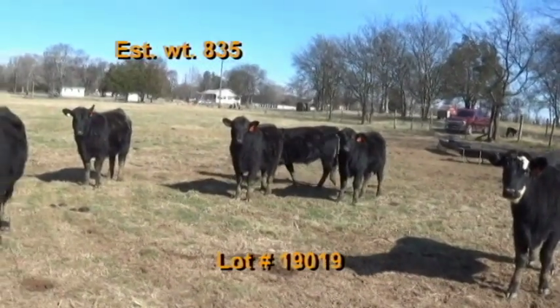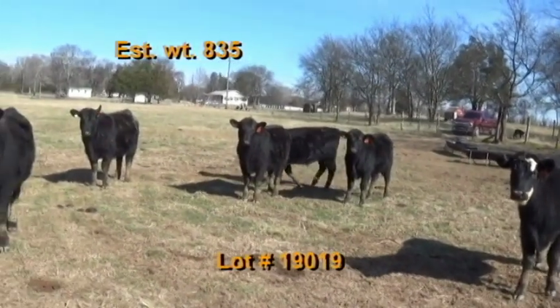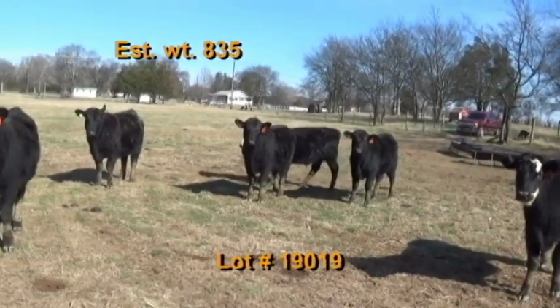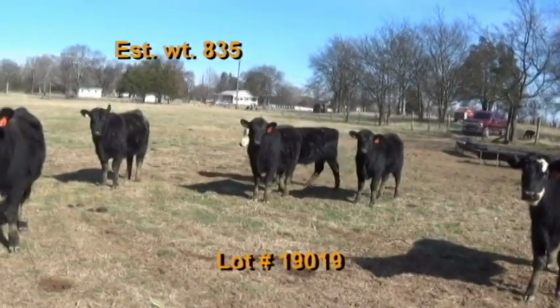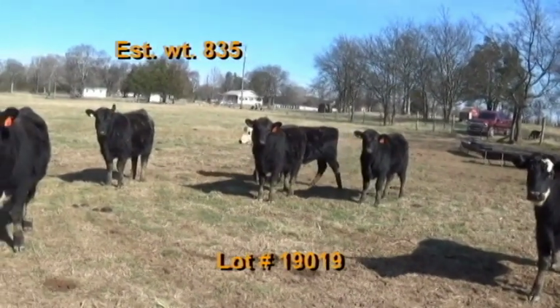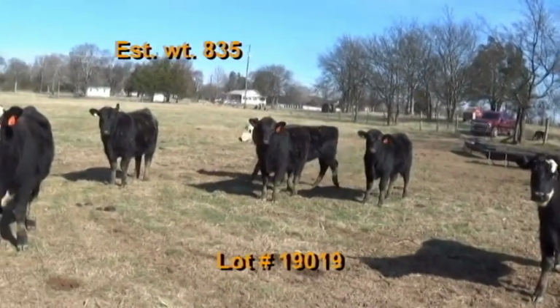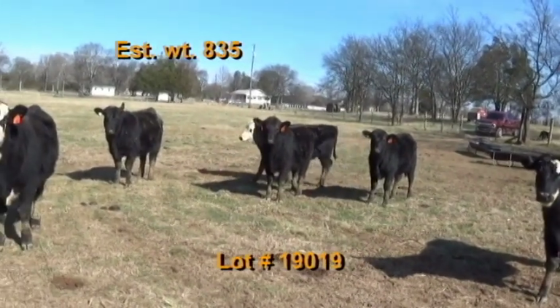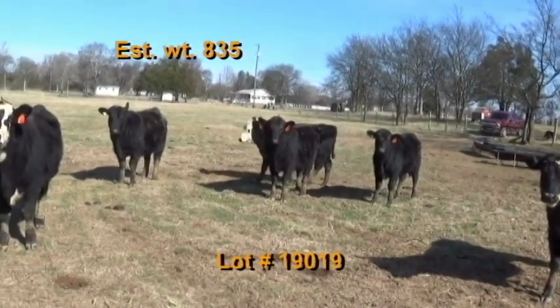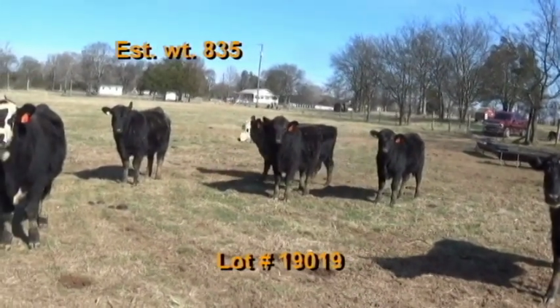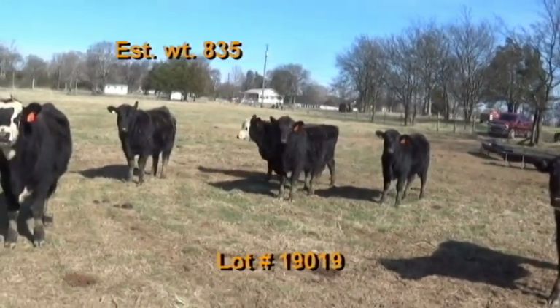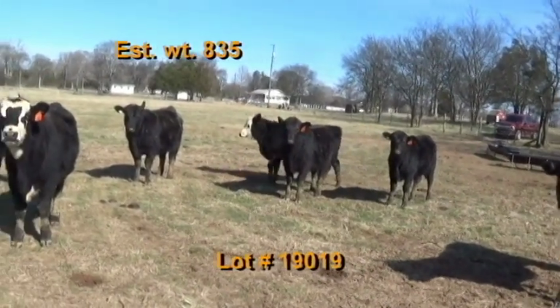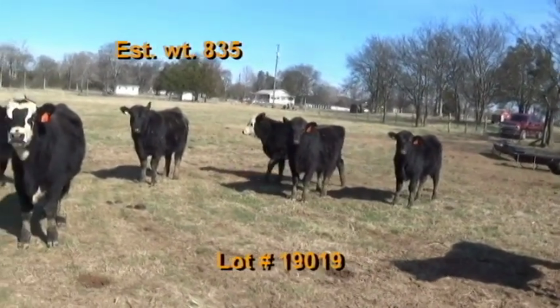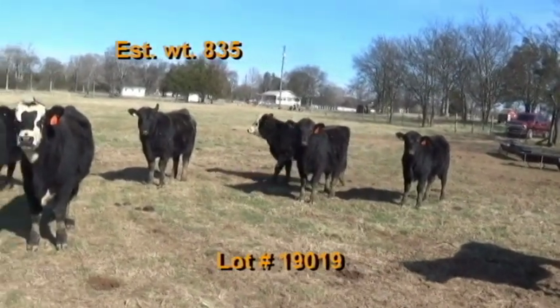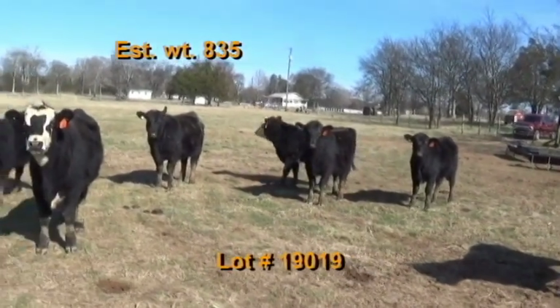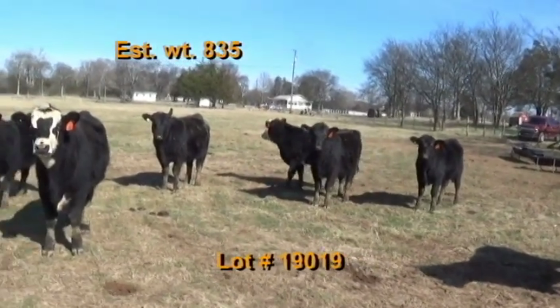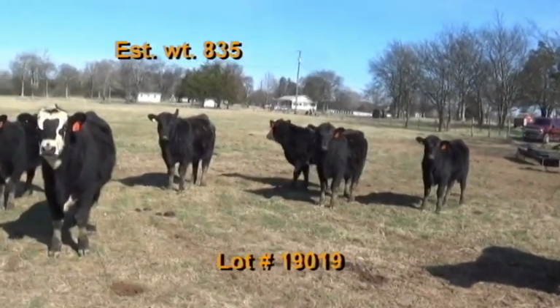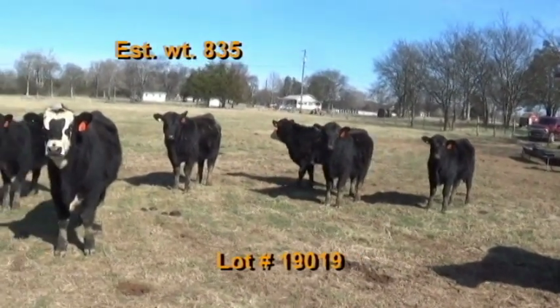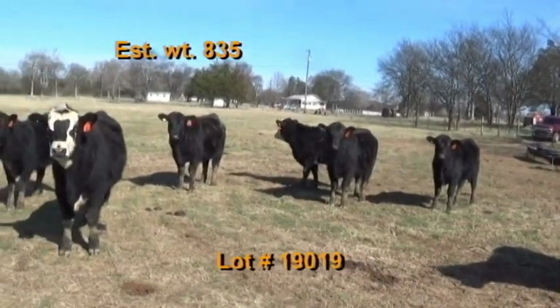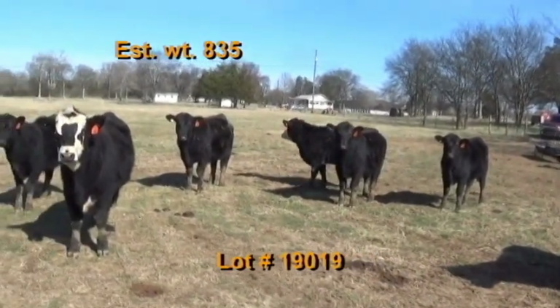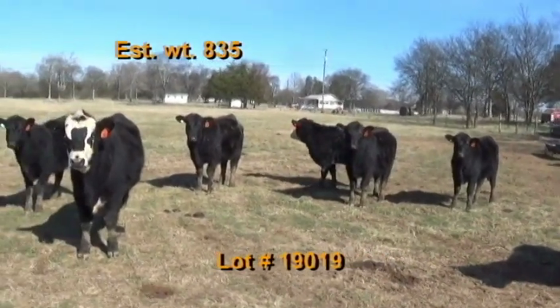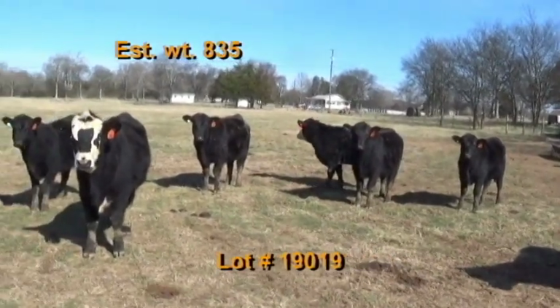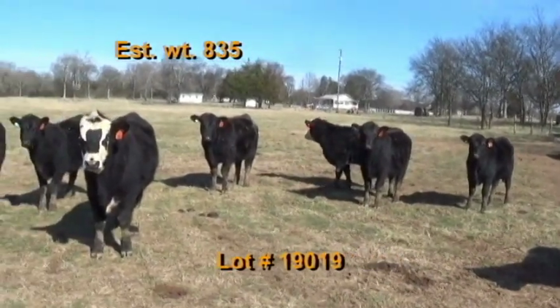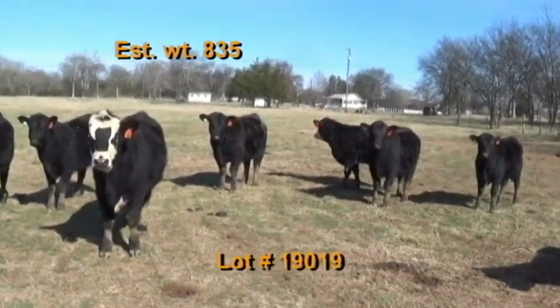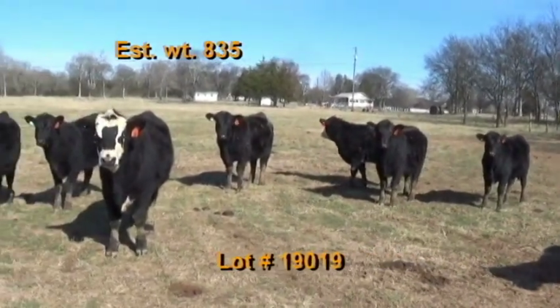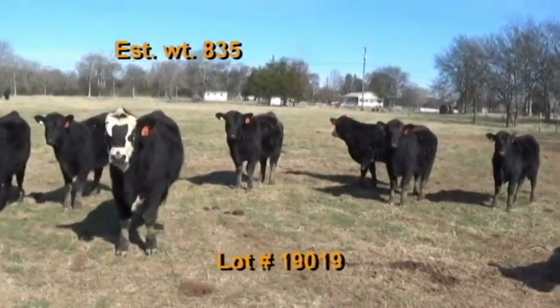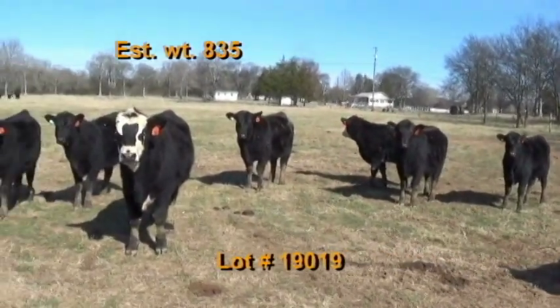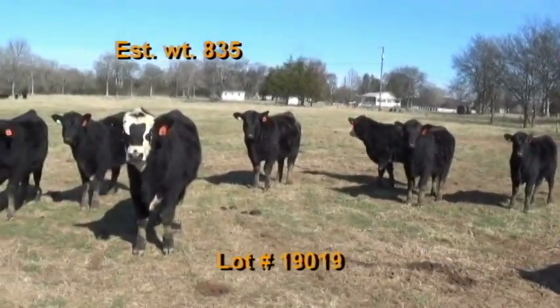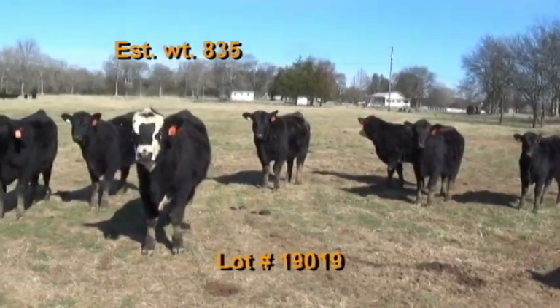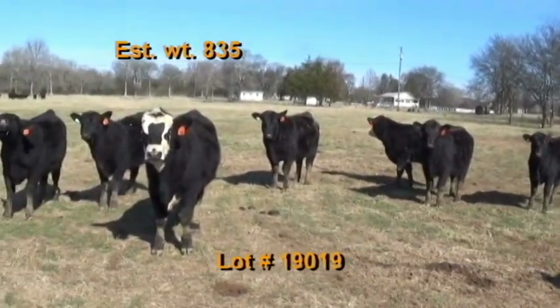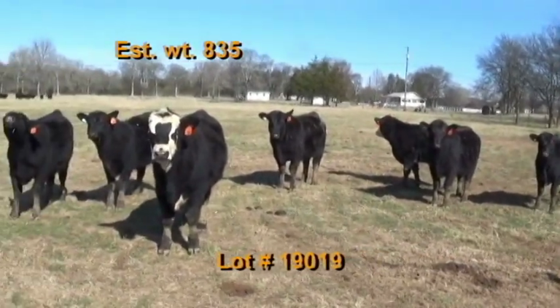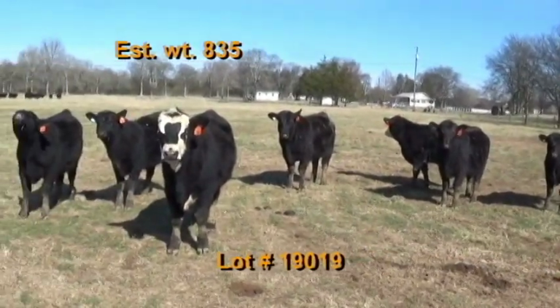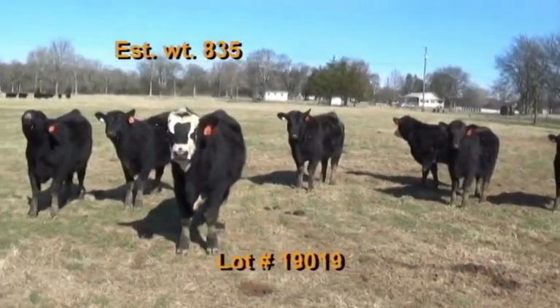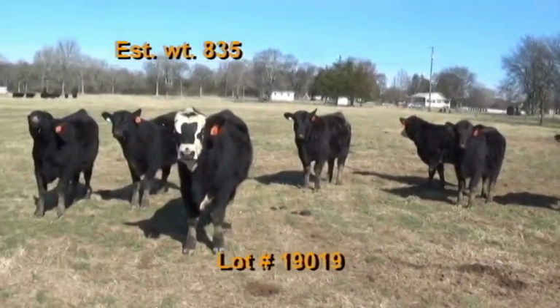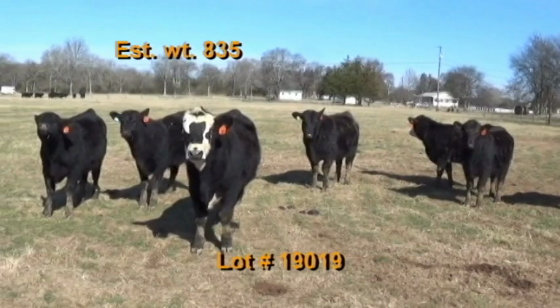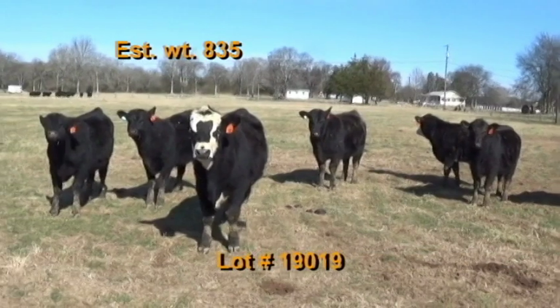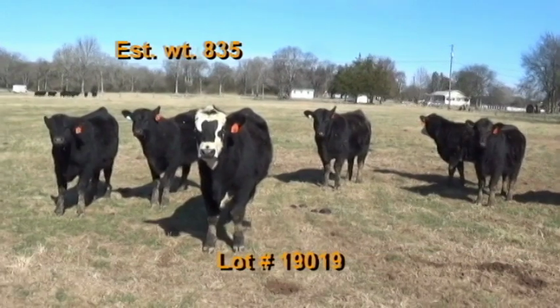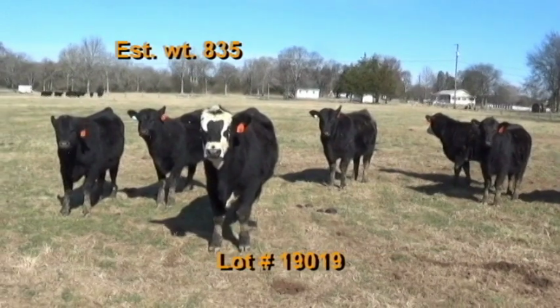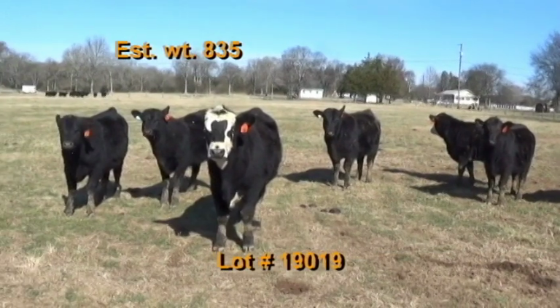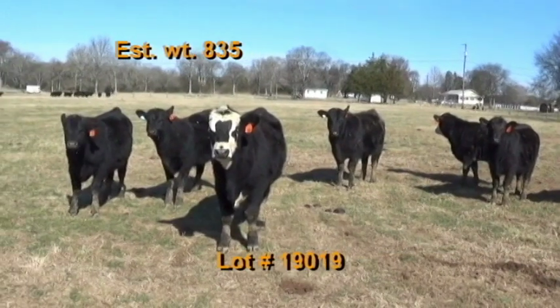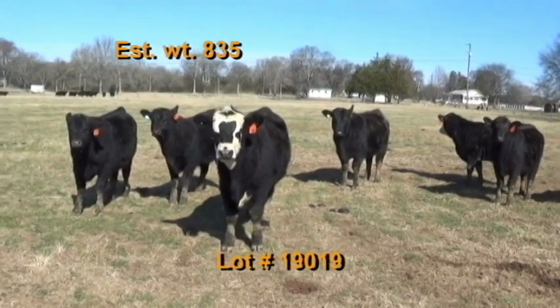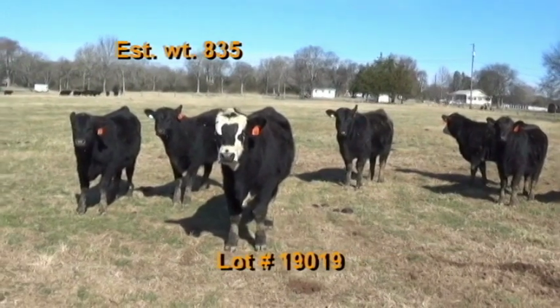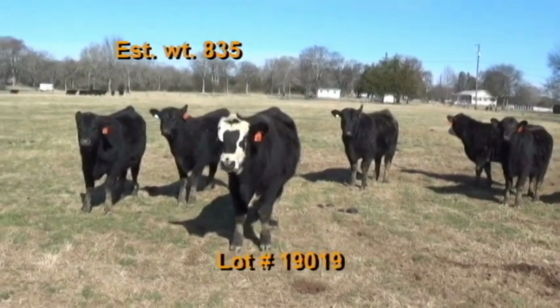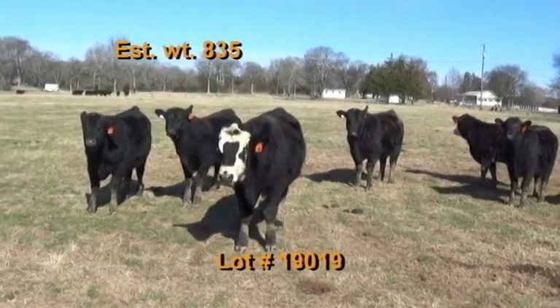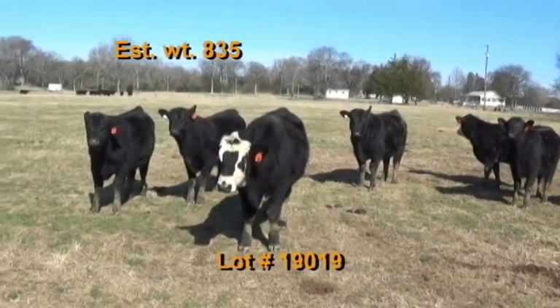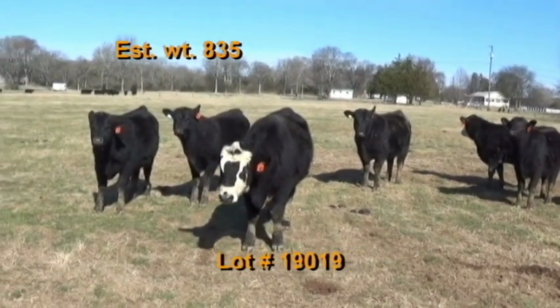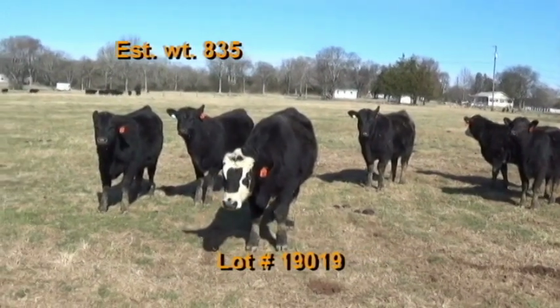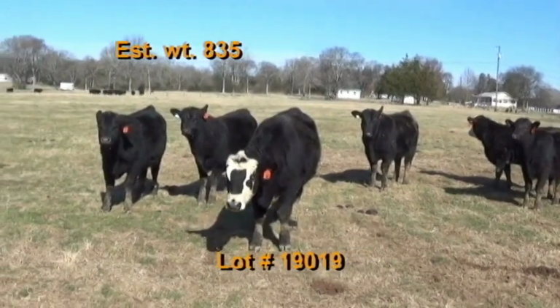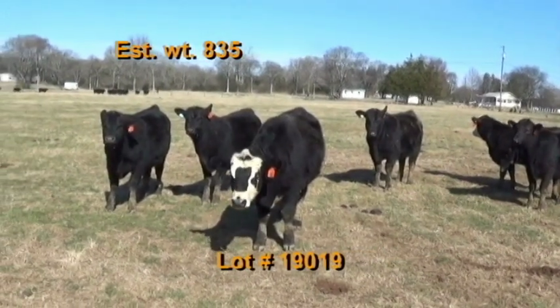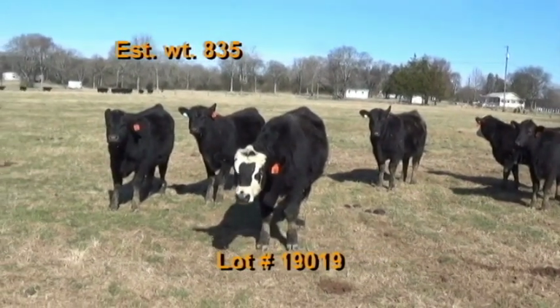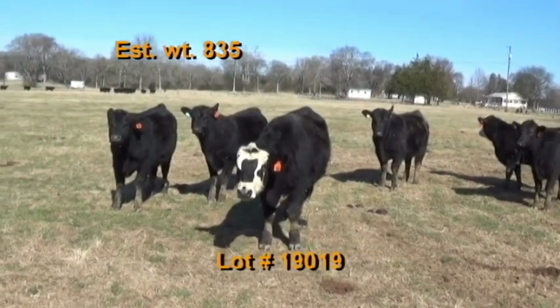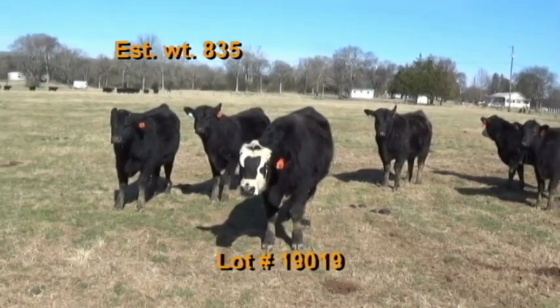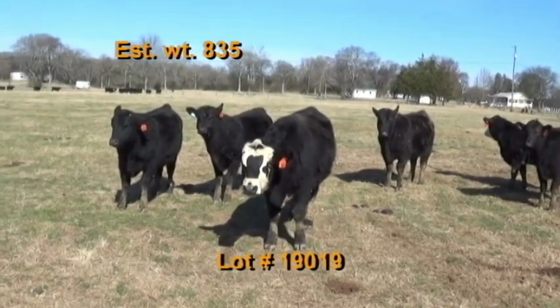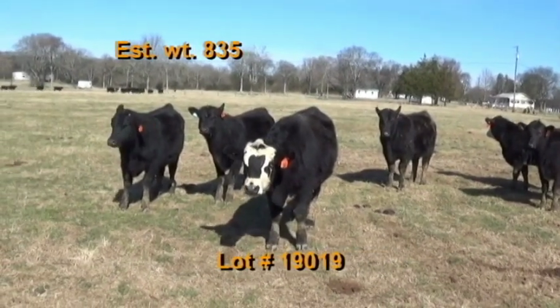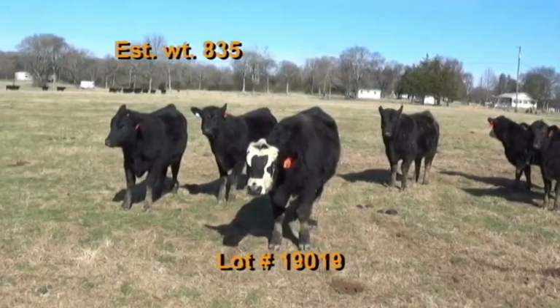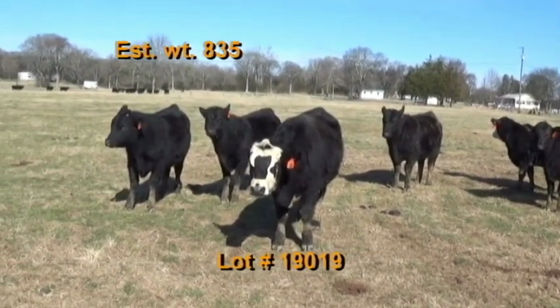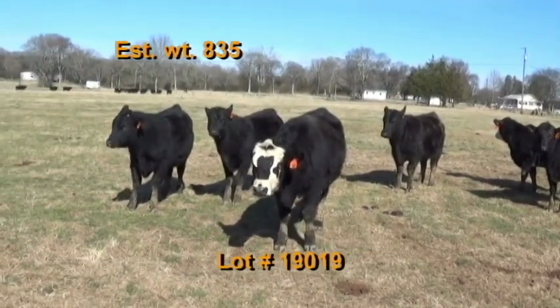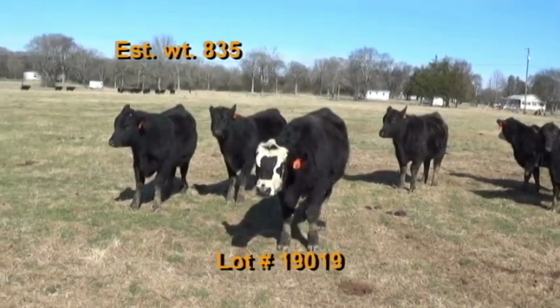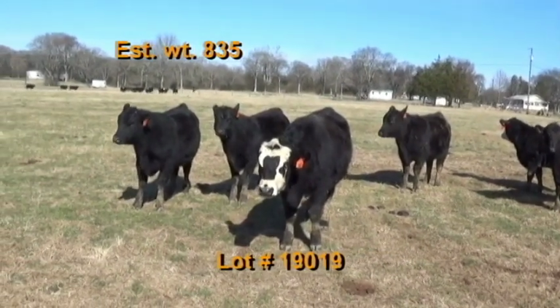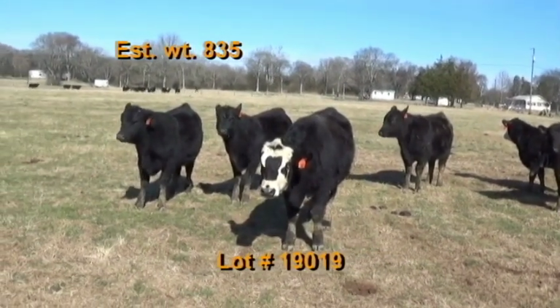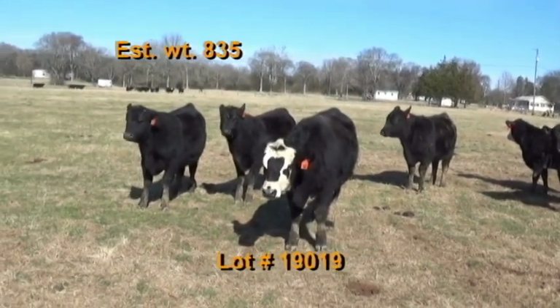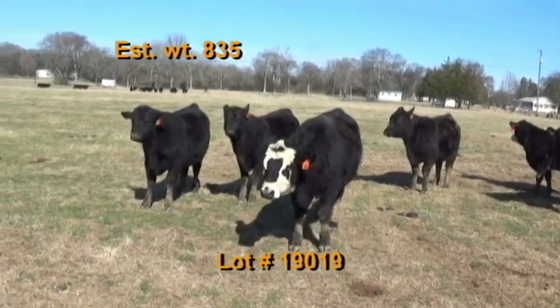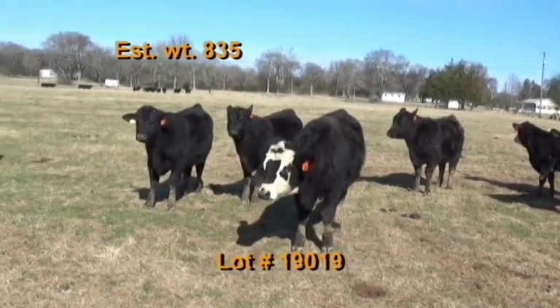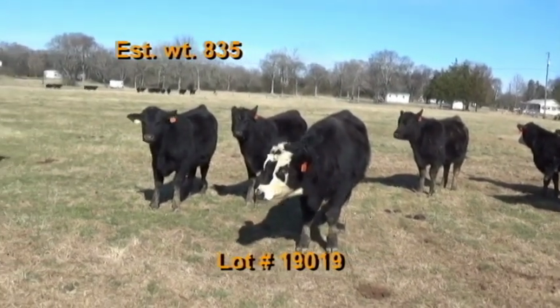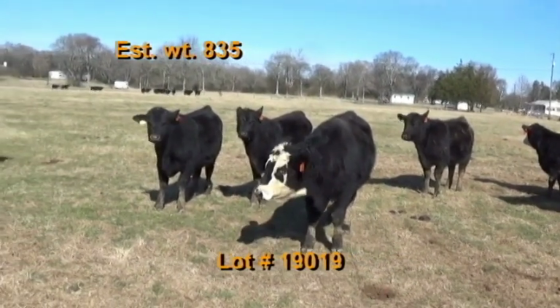They've had a shot of Virashield 6 and 7-way blackleg. Wormed with Cydectin. Implanted with Ralgro.